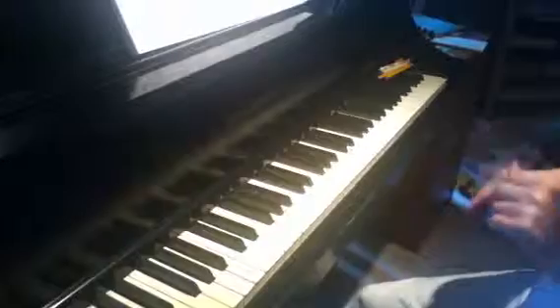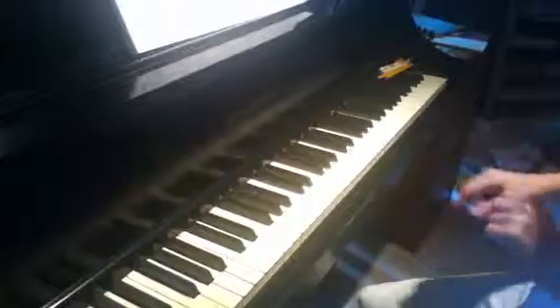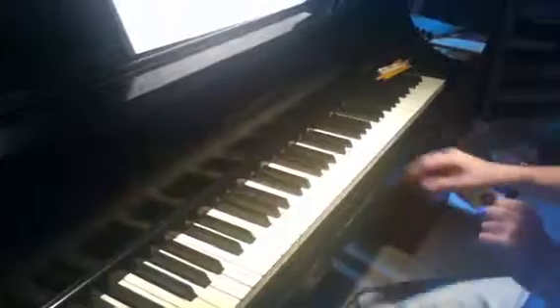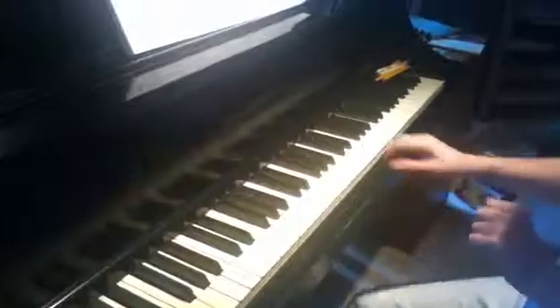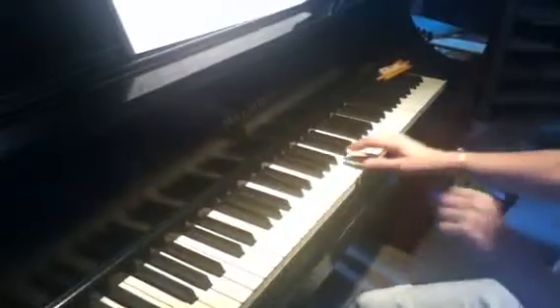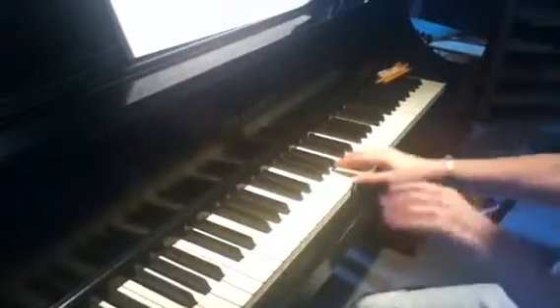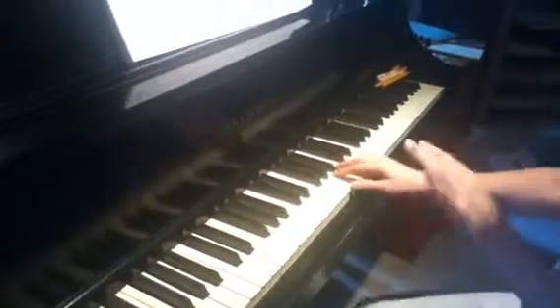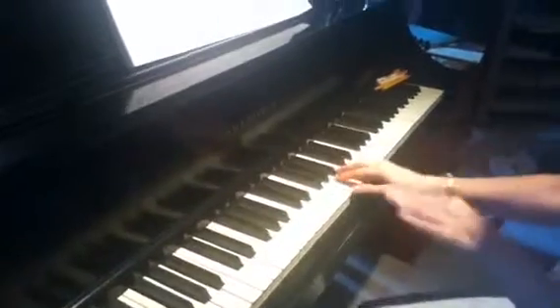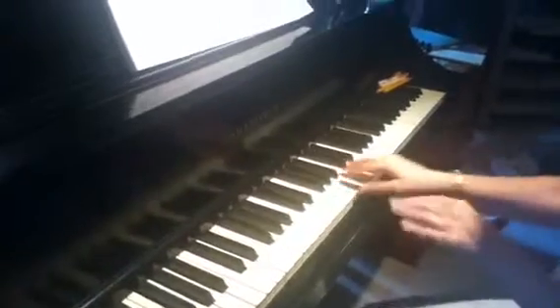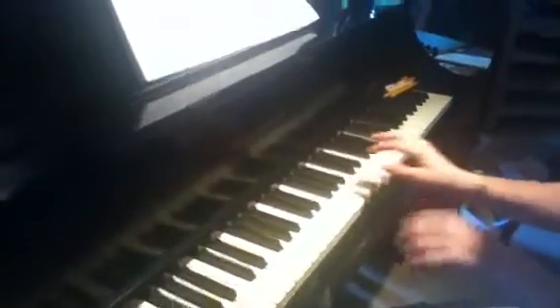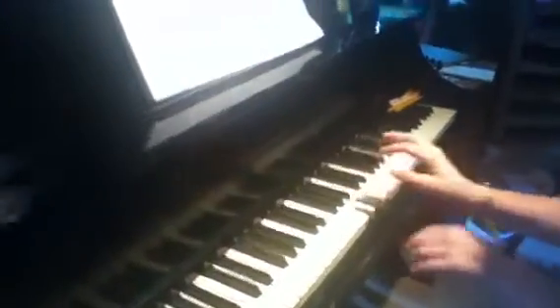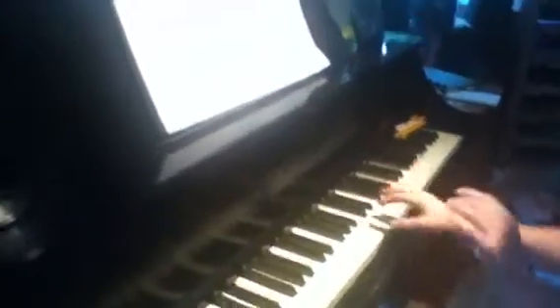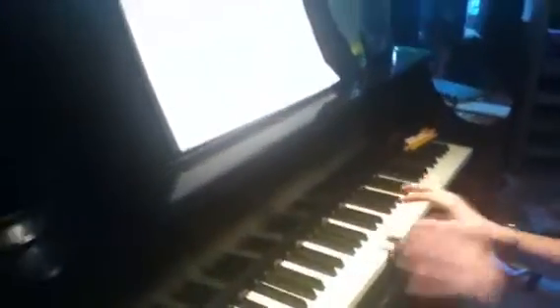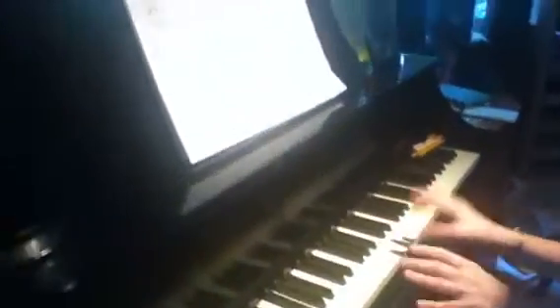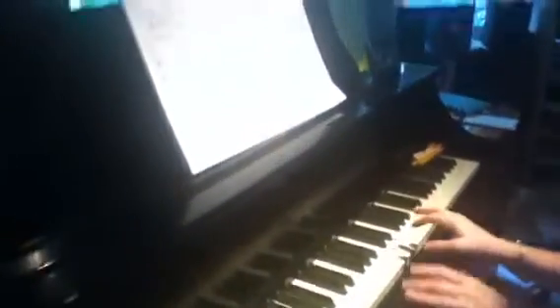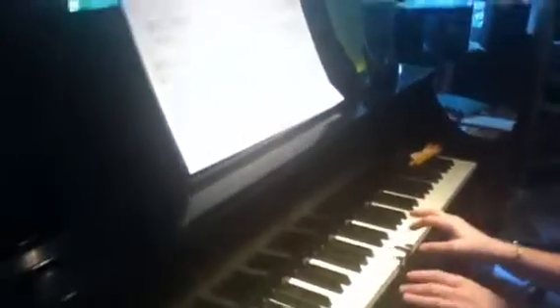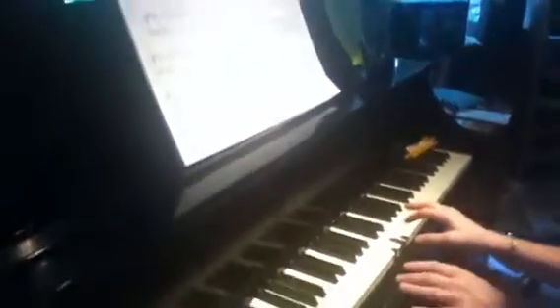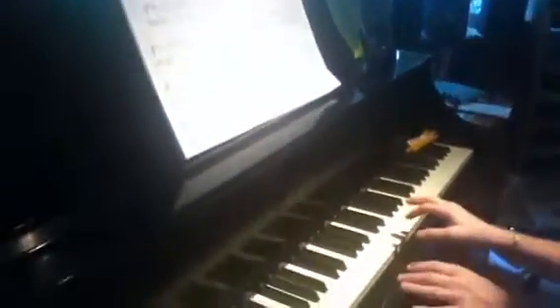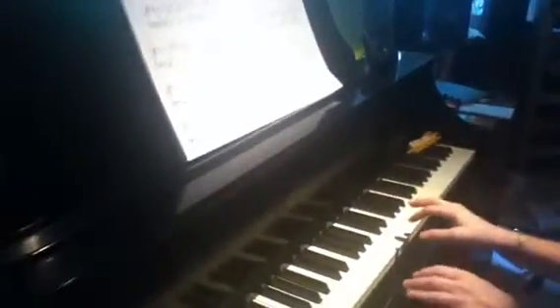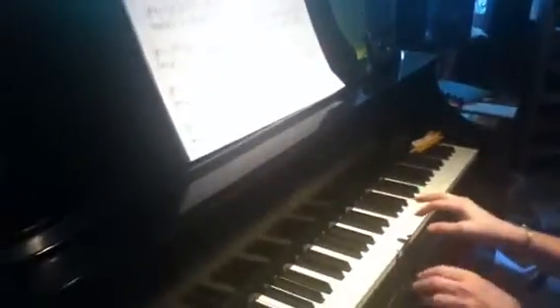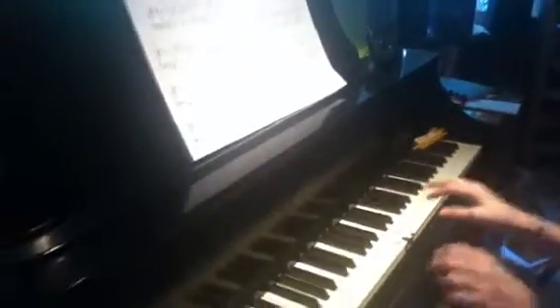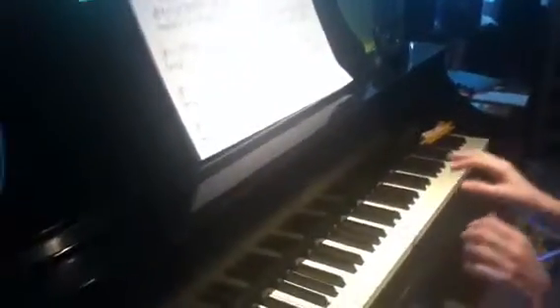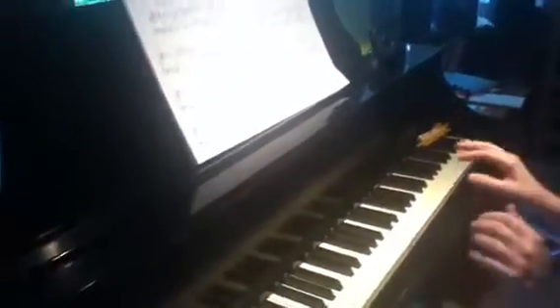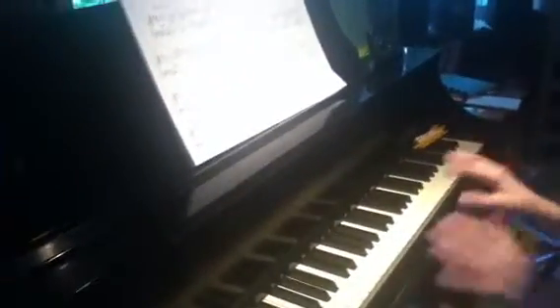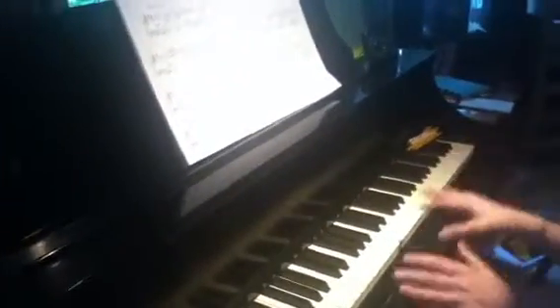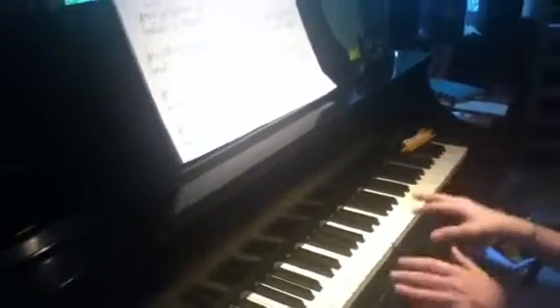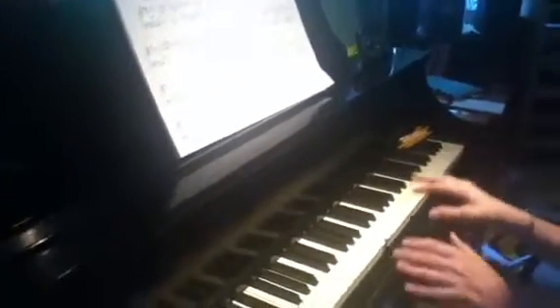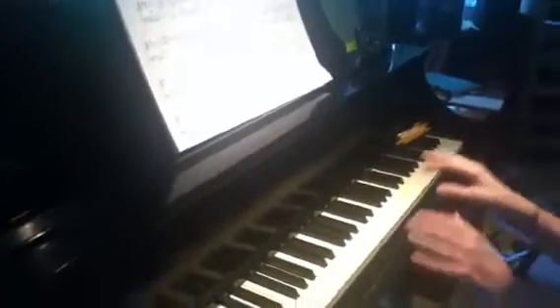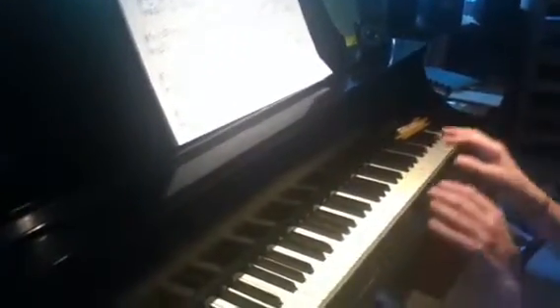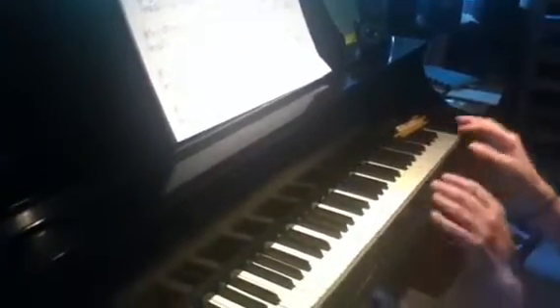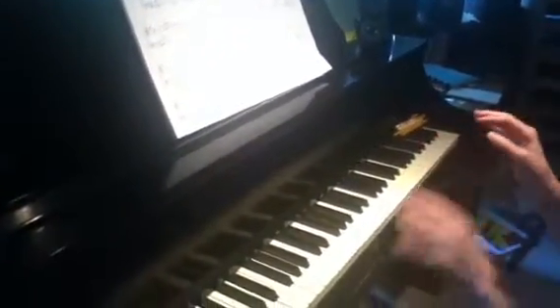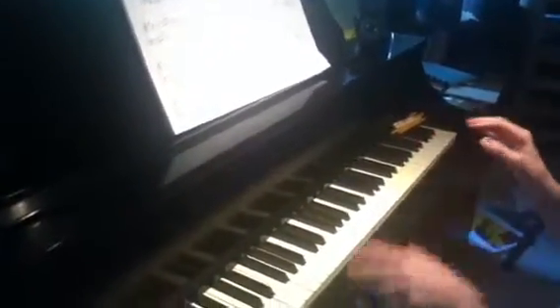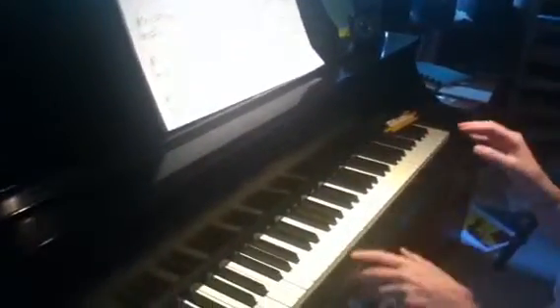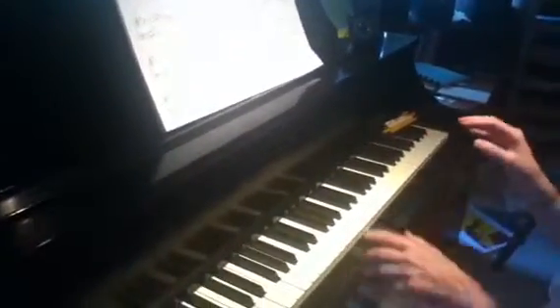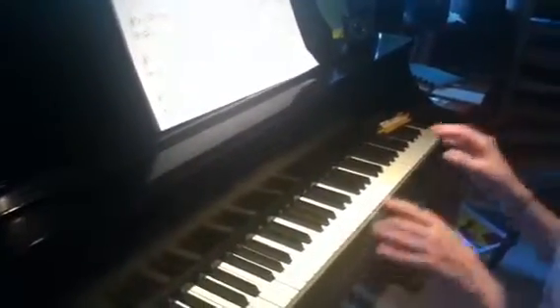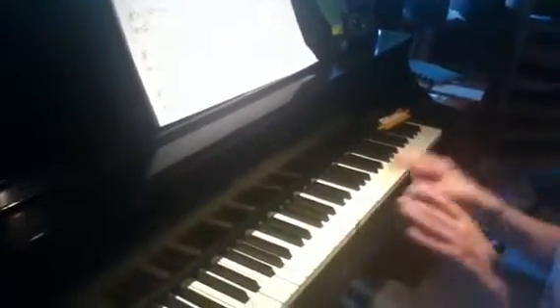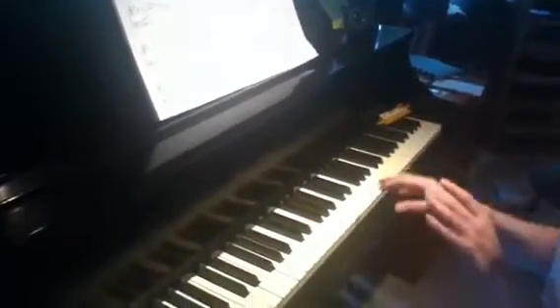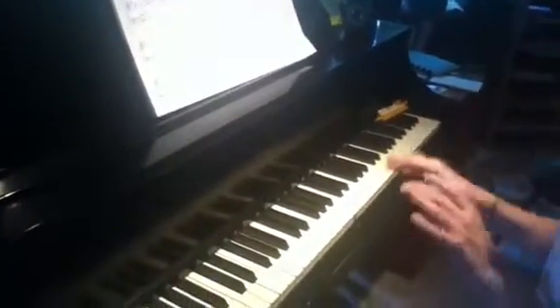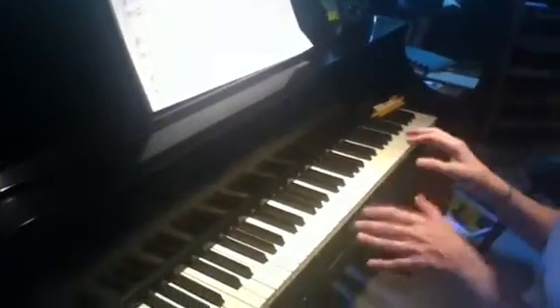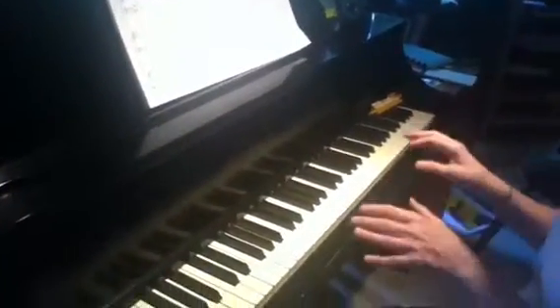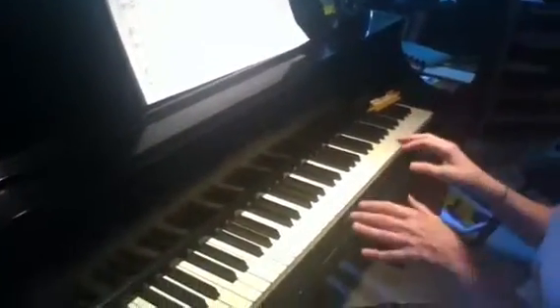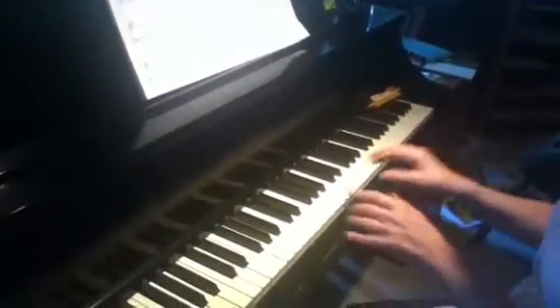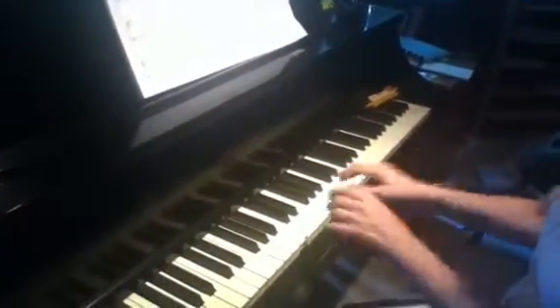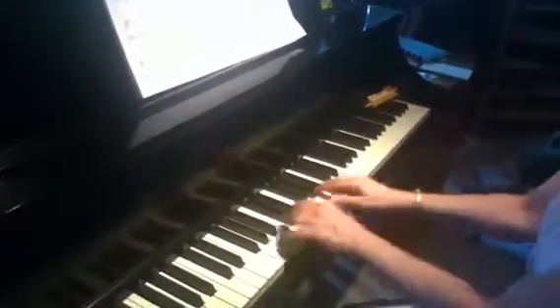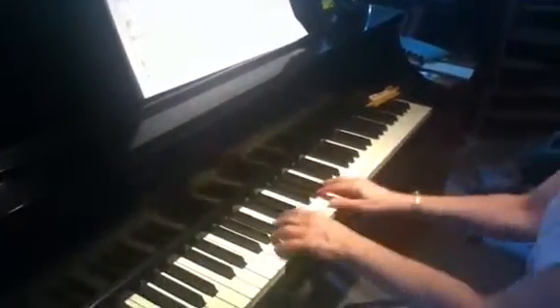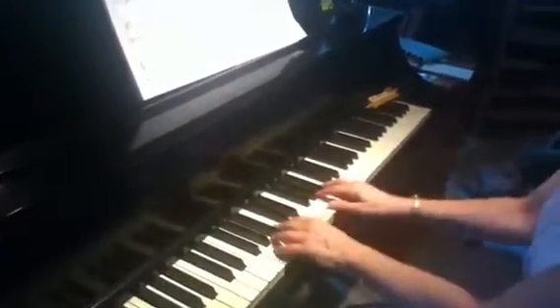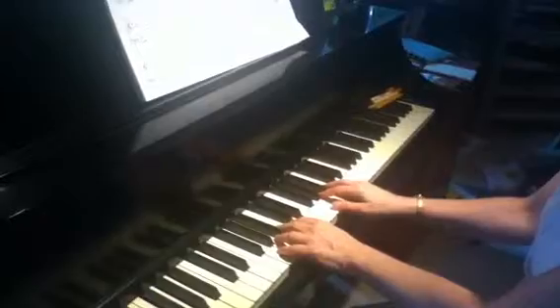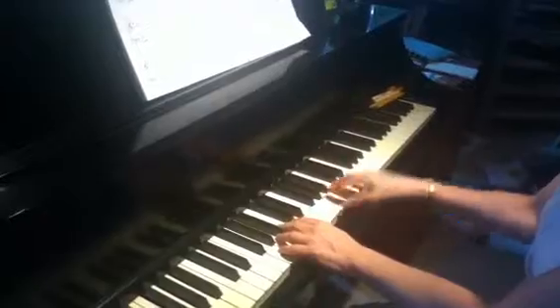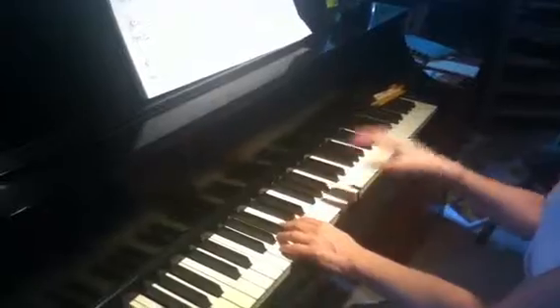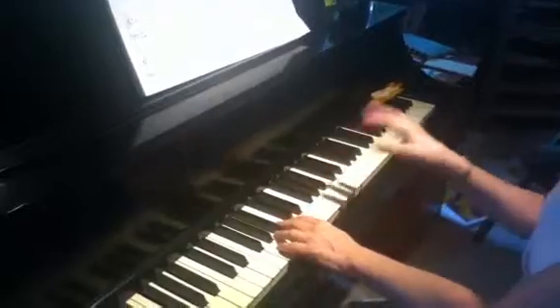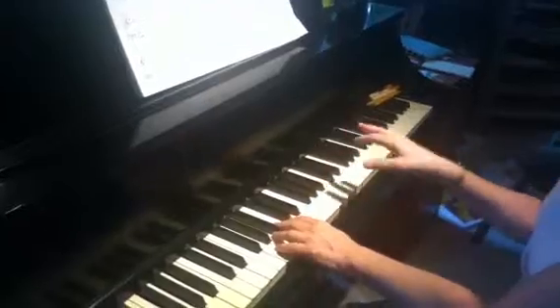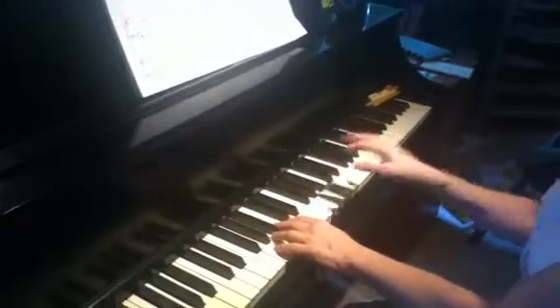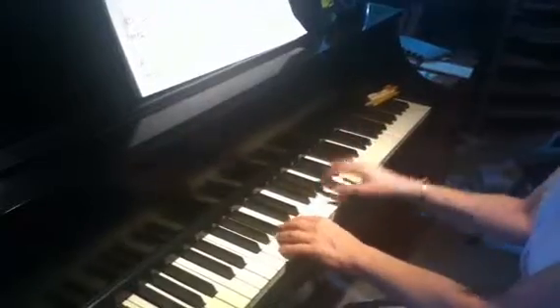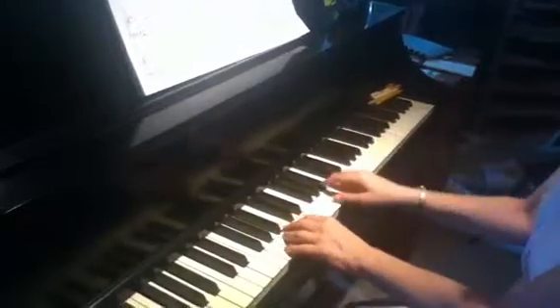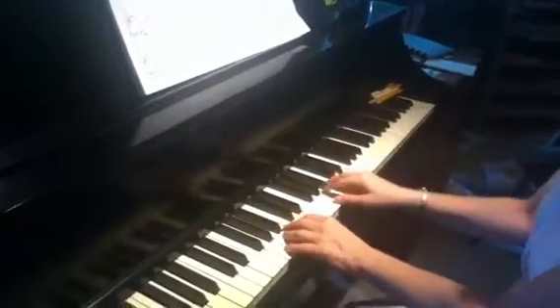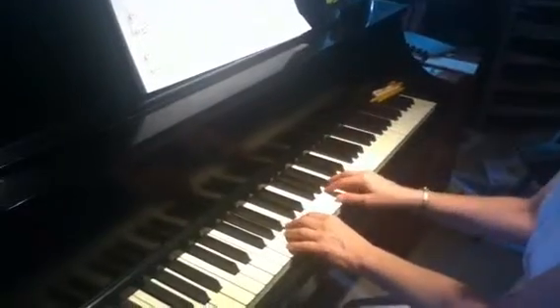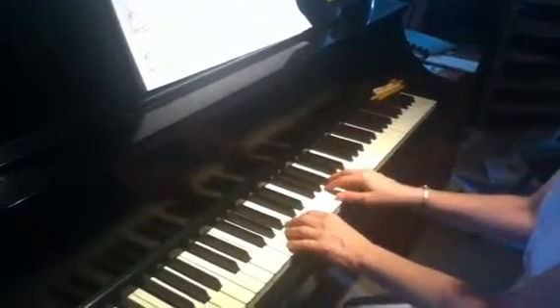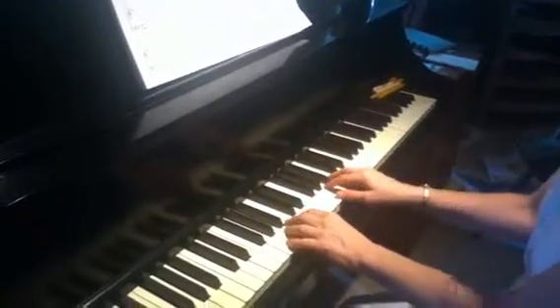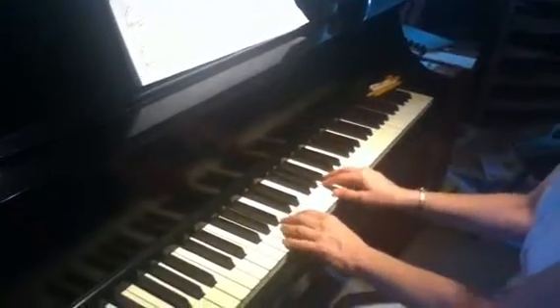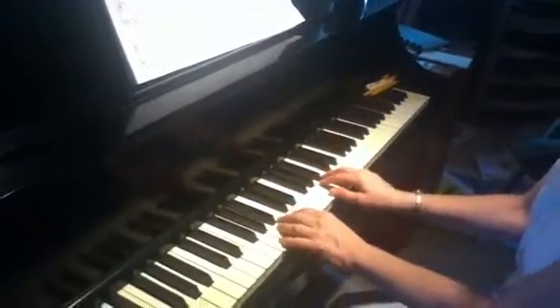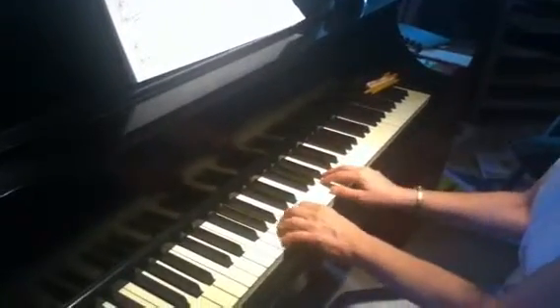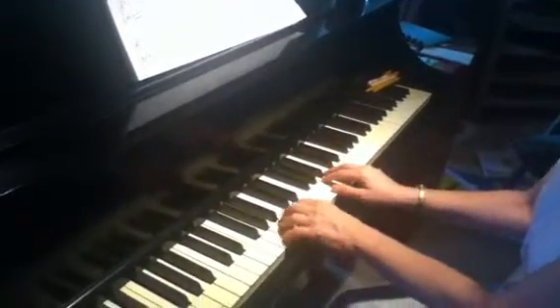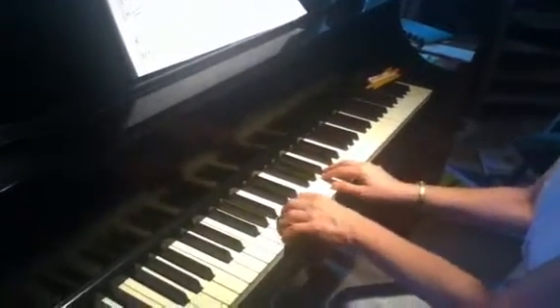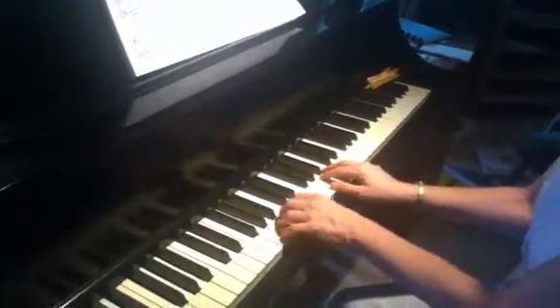Okay, so you're going to learn this in block chords, so just carefully find each block chord. I'm going to show you what you're going to be playing.